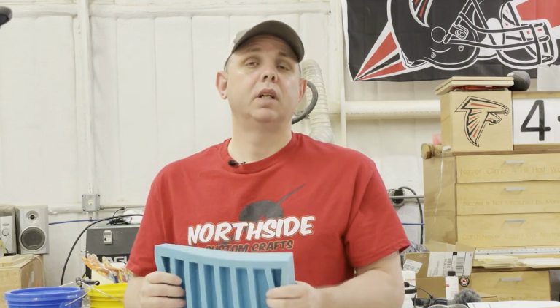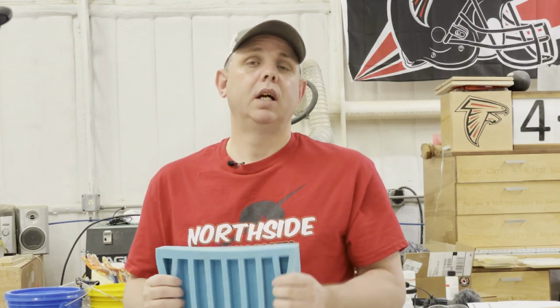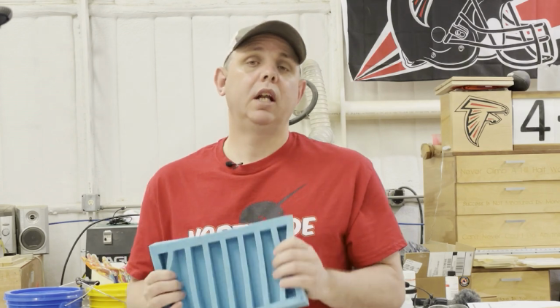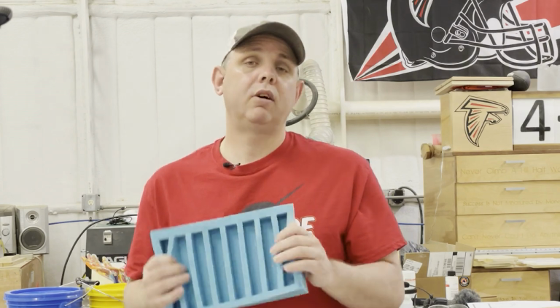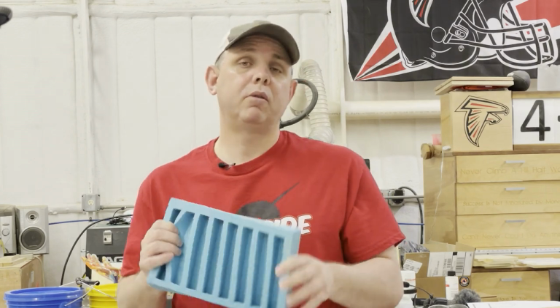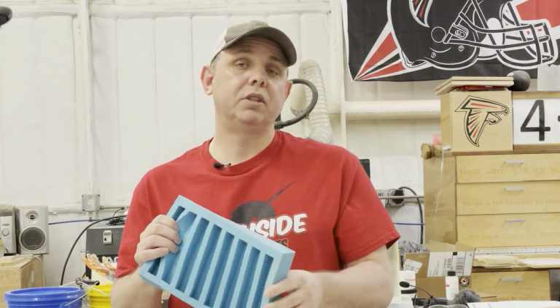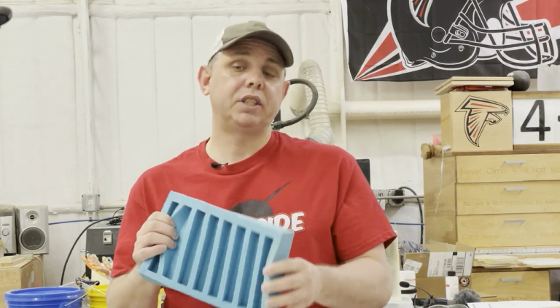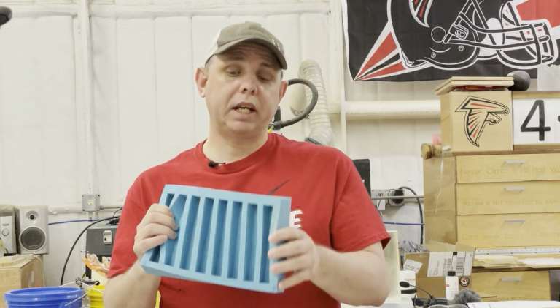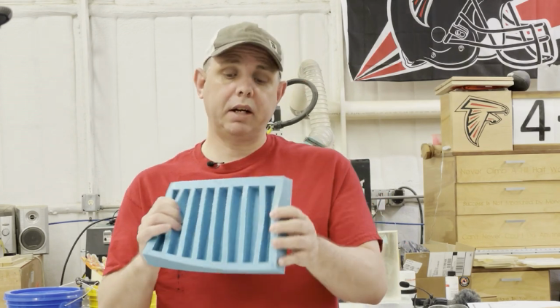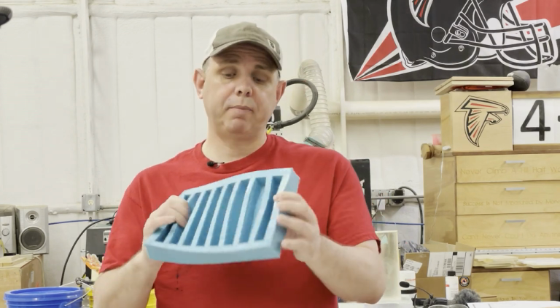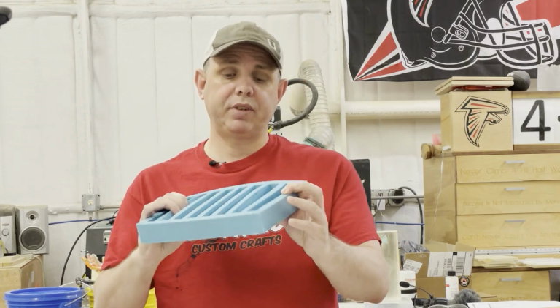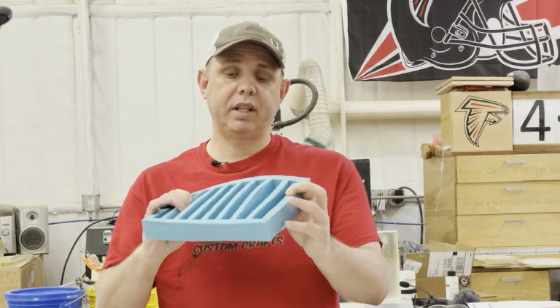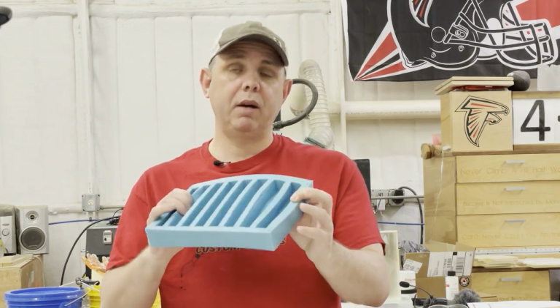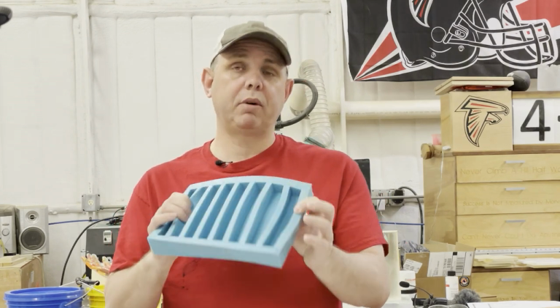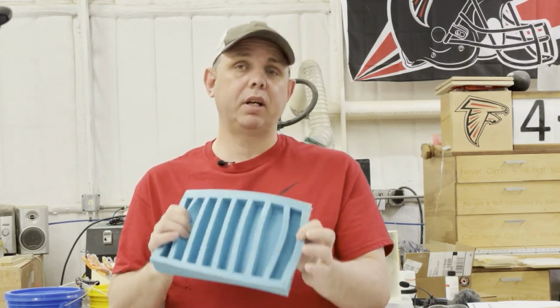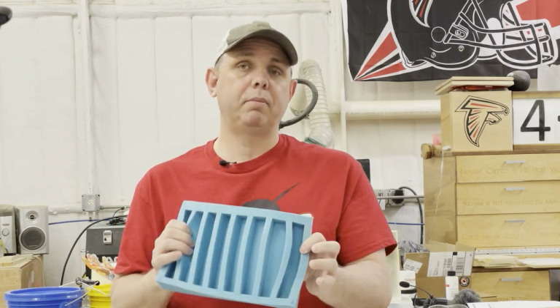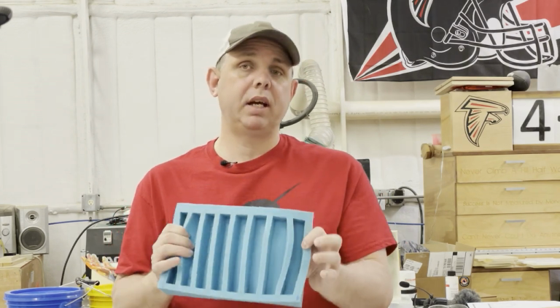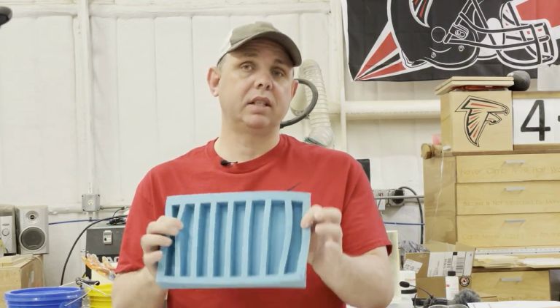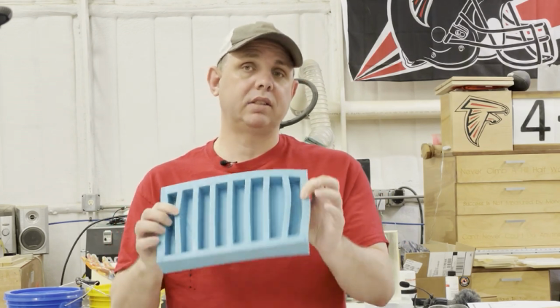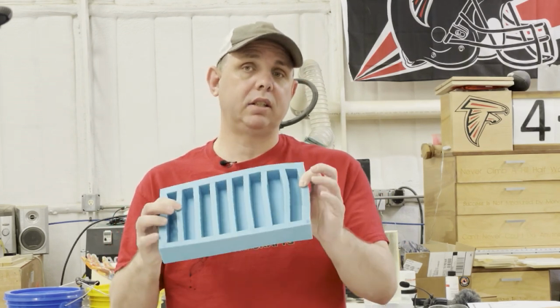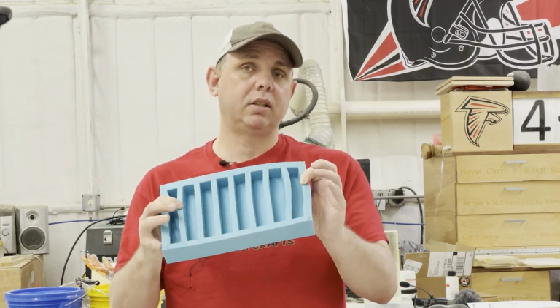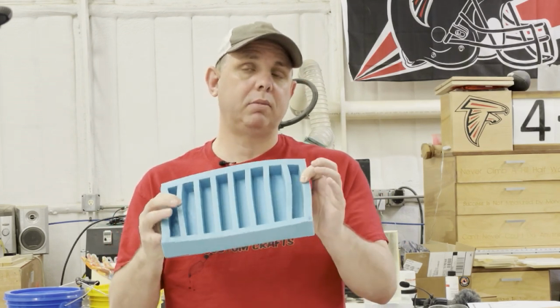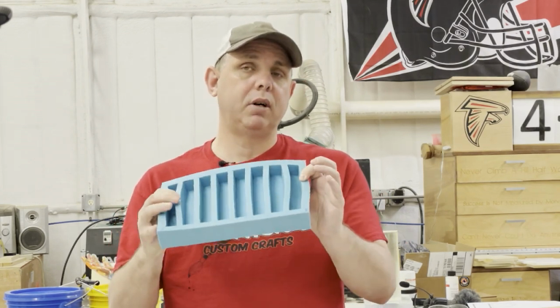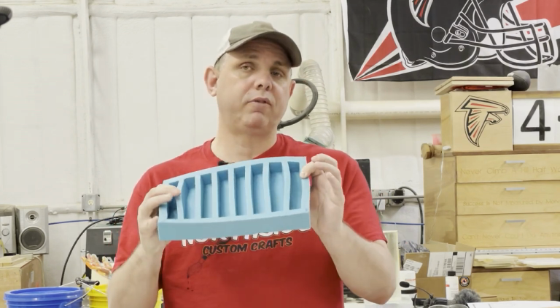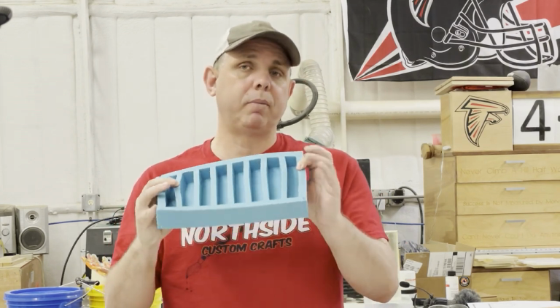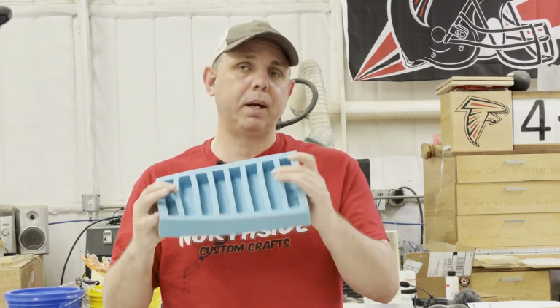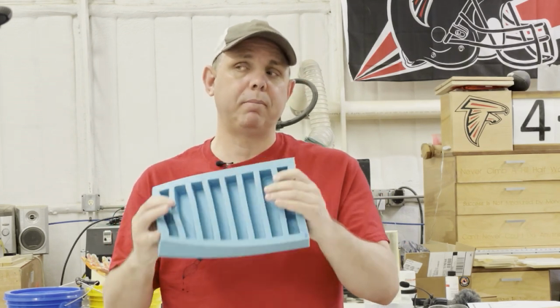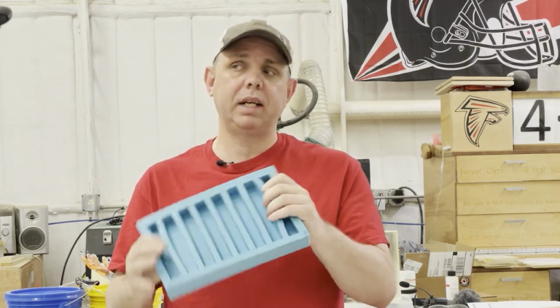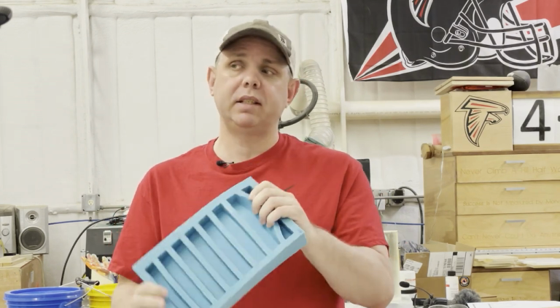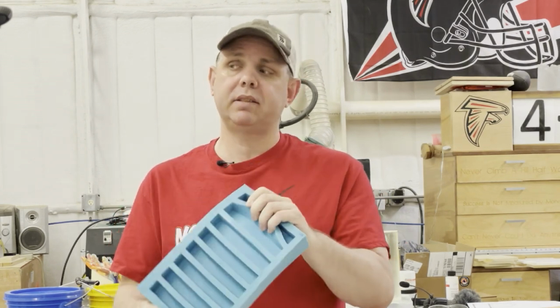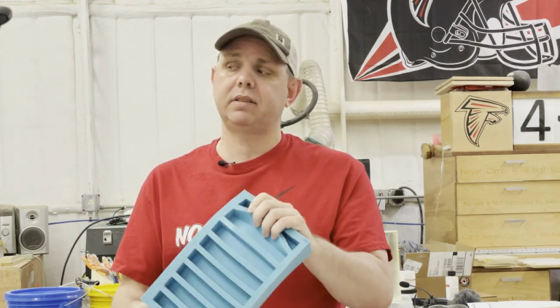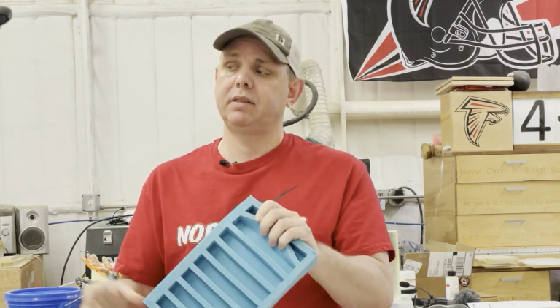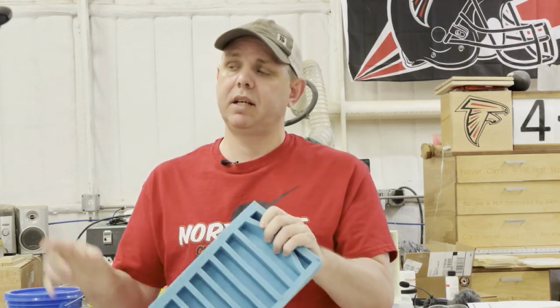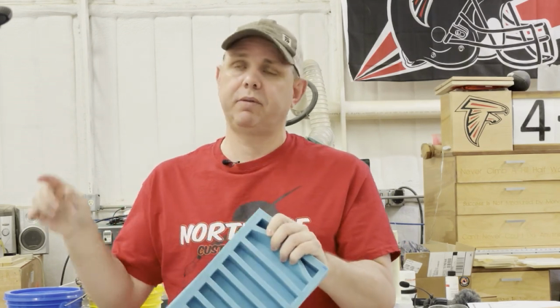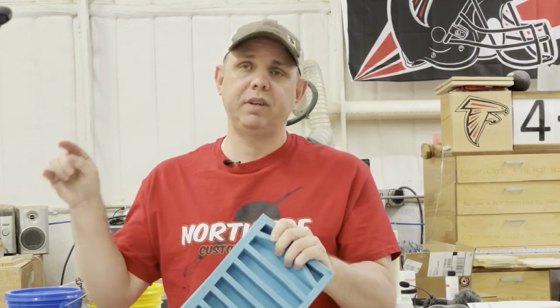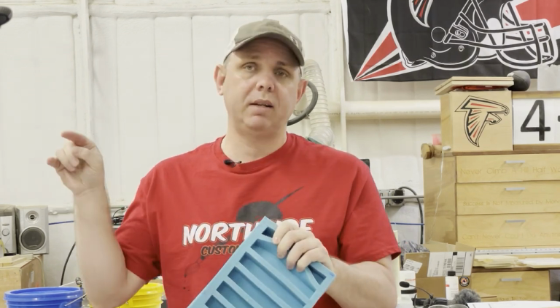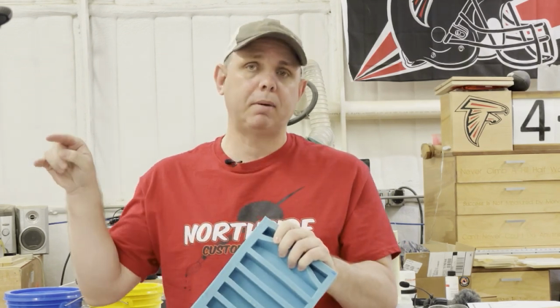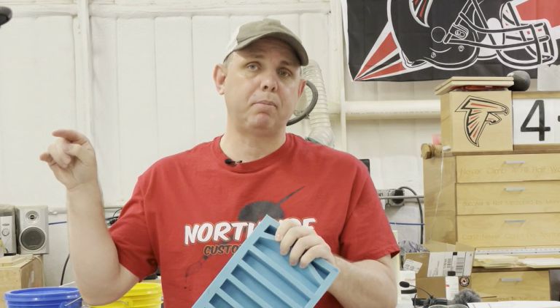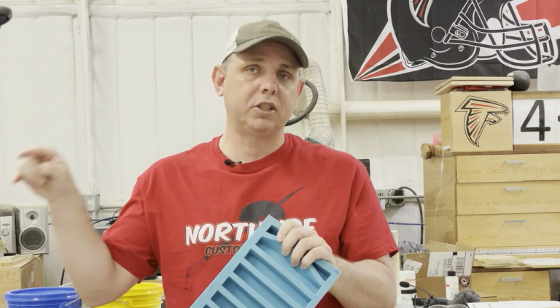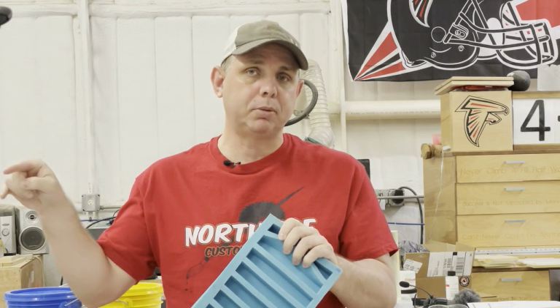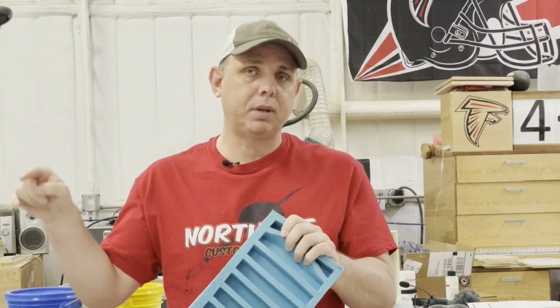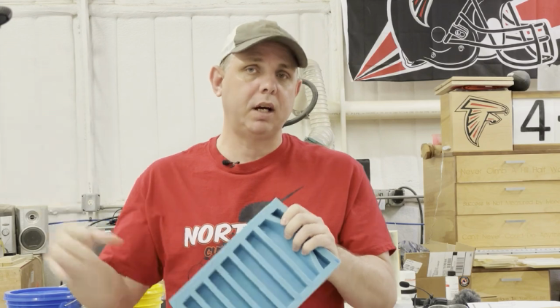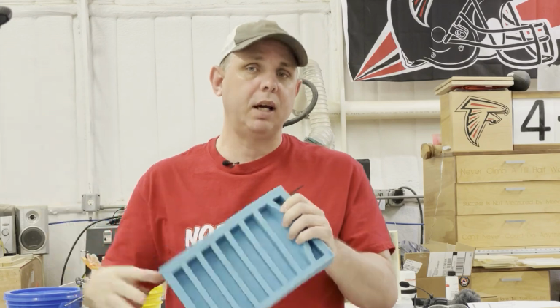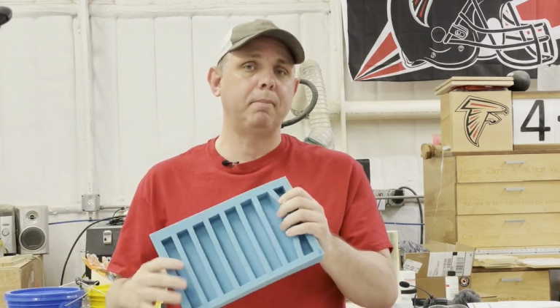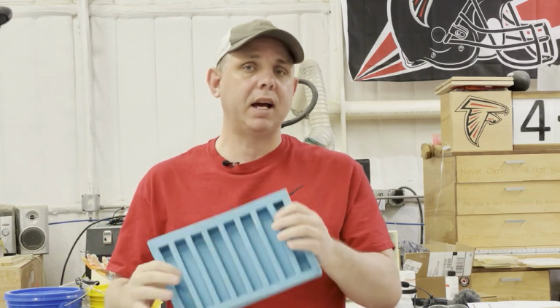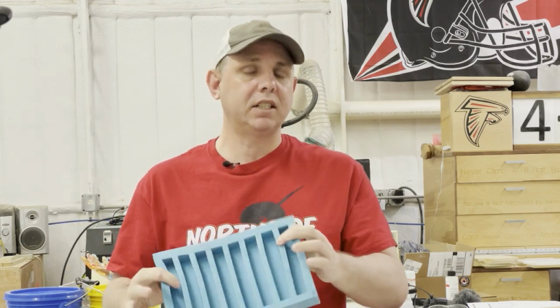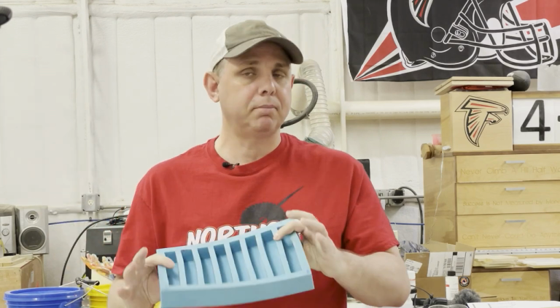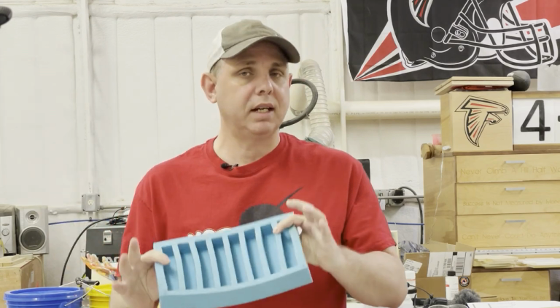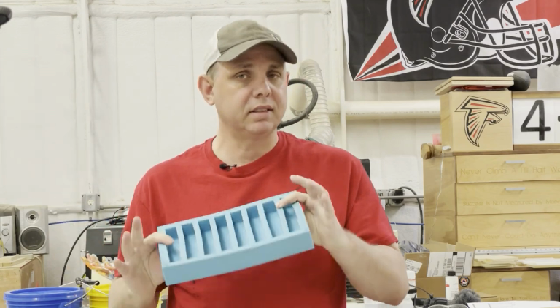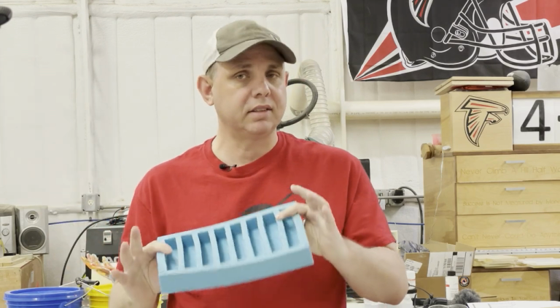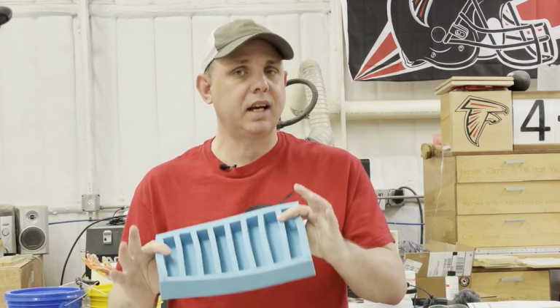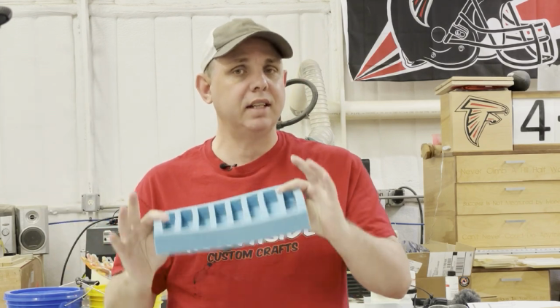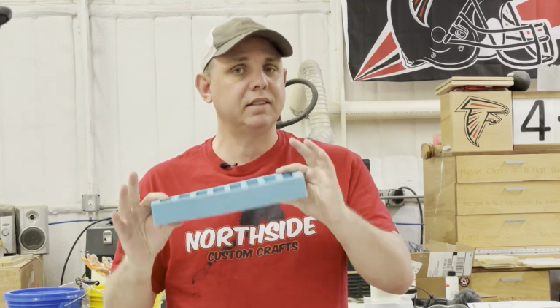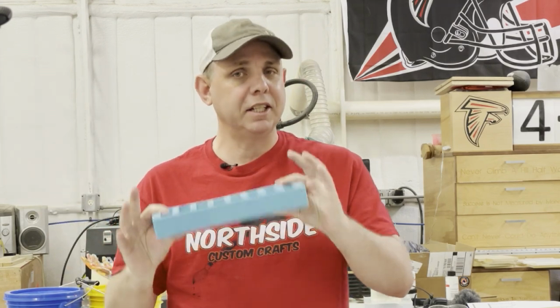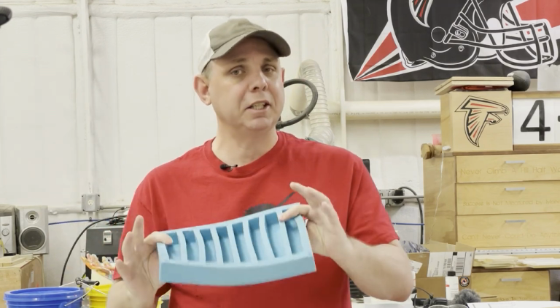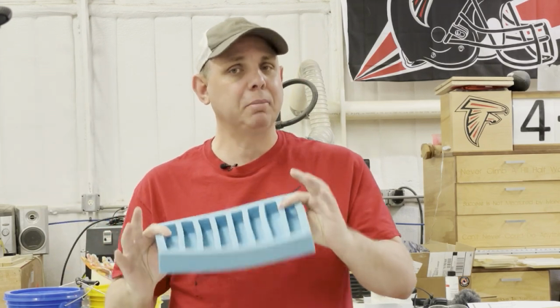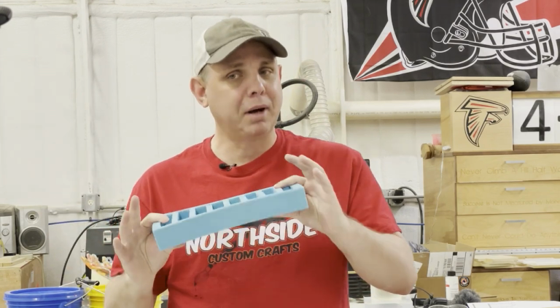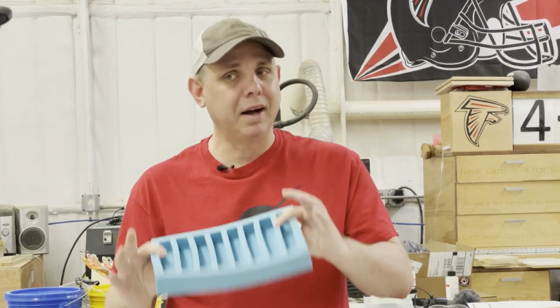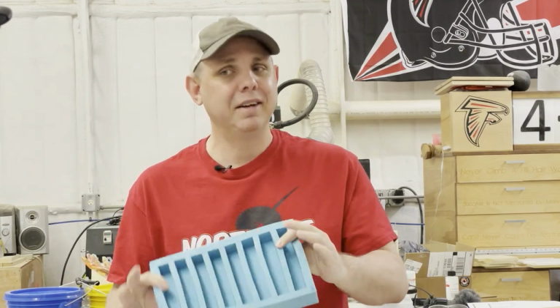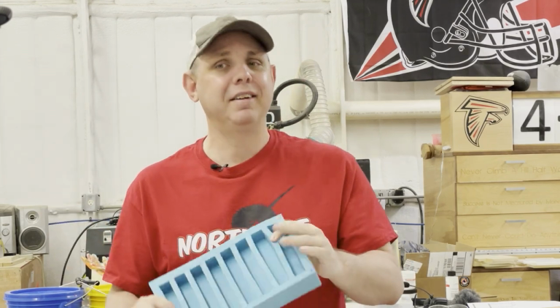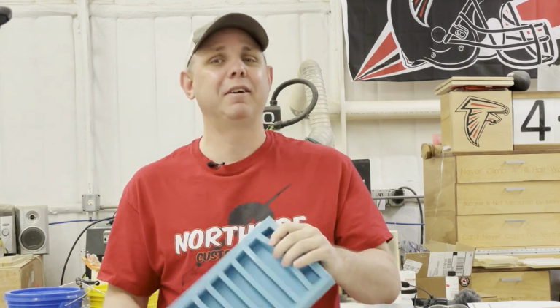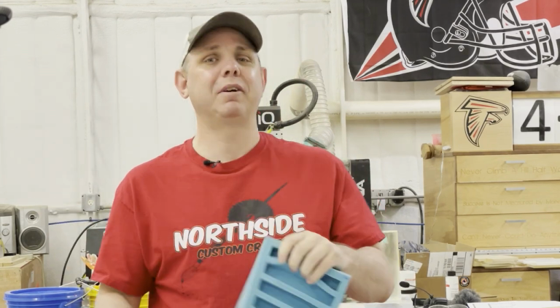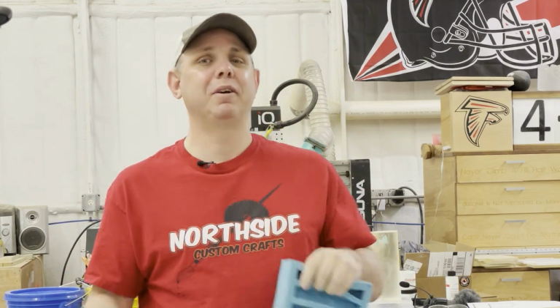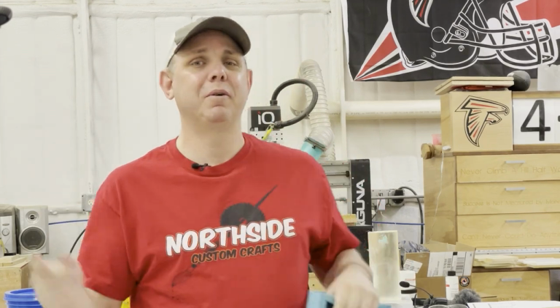Hello everyone, Jake here. Today we're going to make a silicone mold for pin blanks that will fit in my pressure pot and maximize the size in the pot. Here we go.